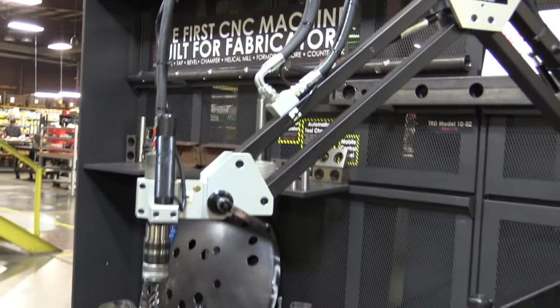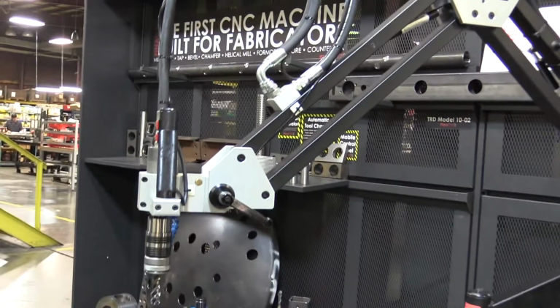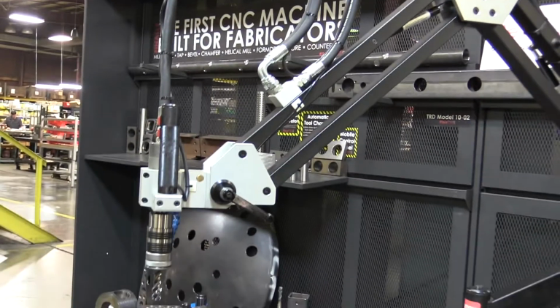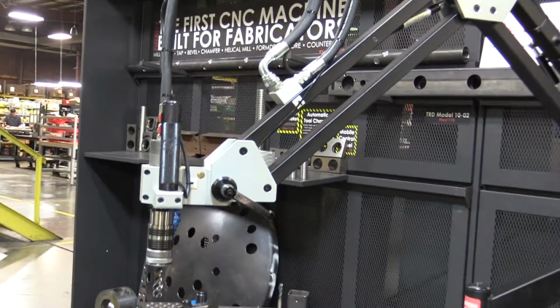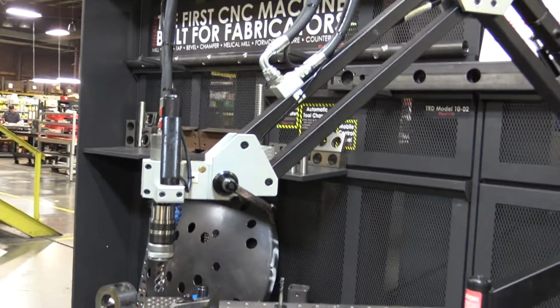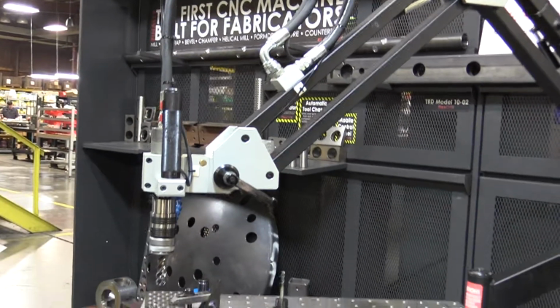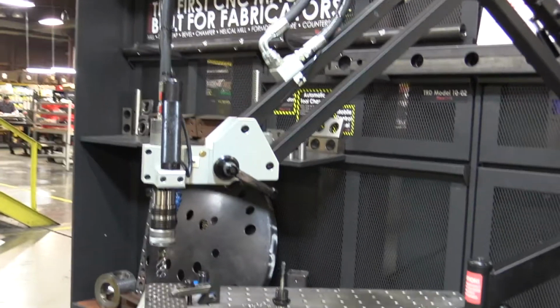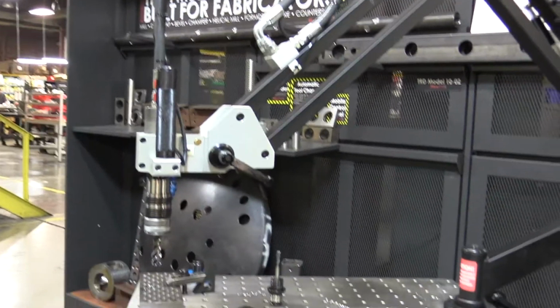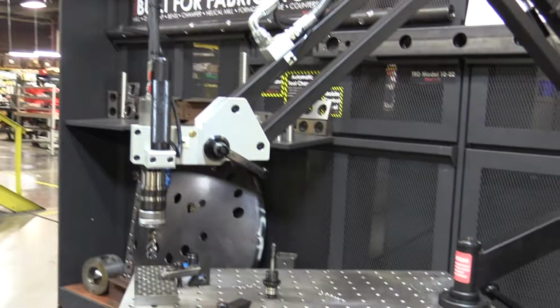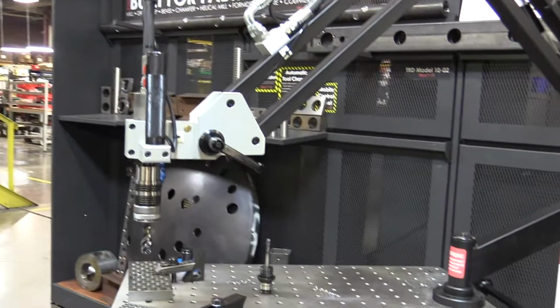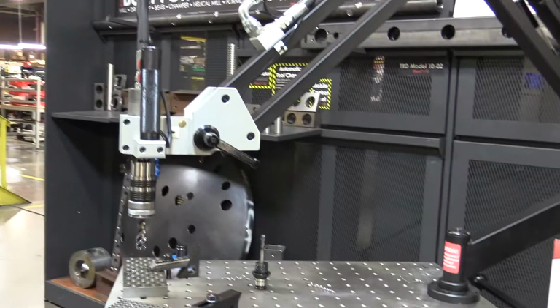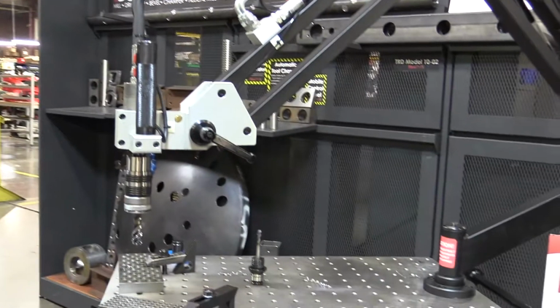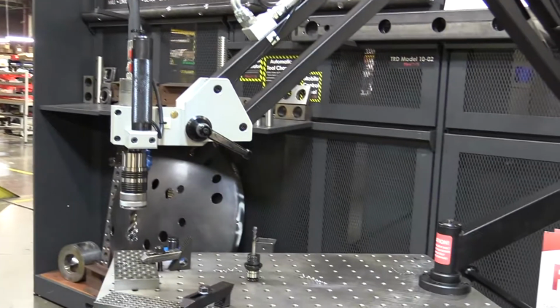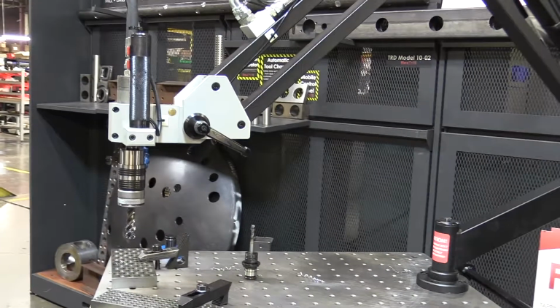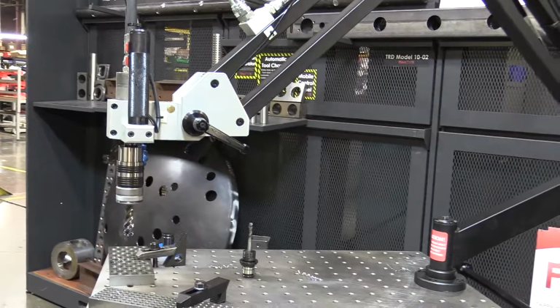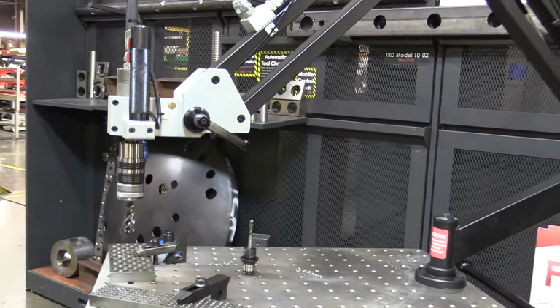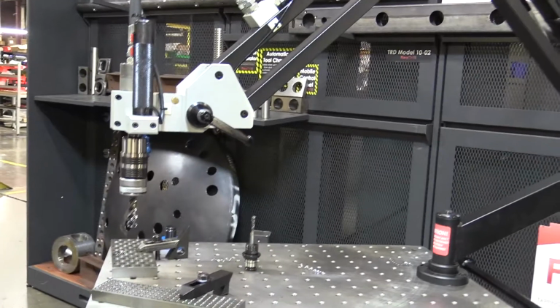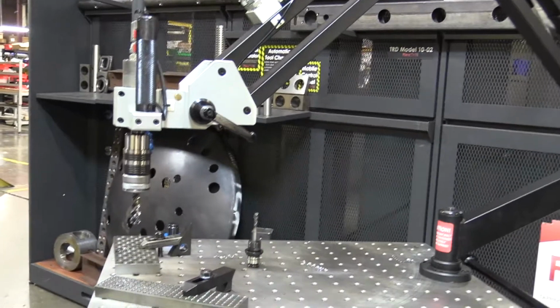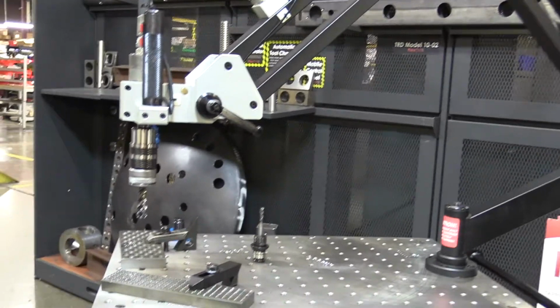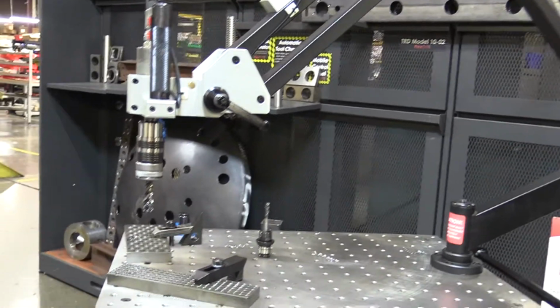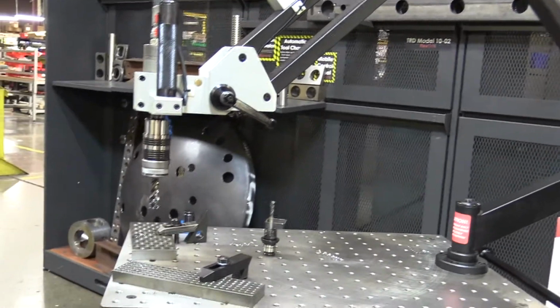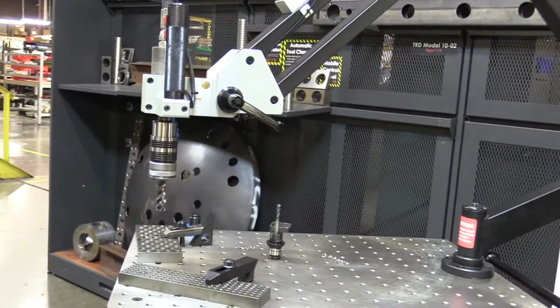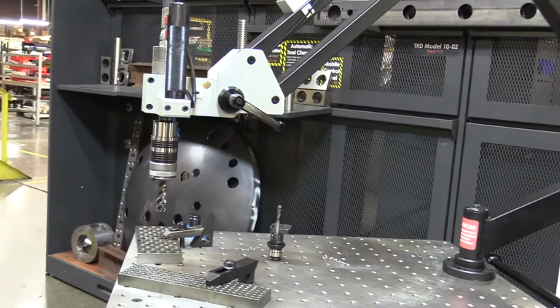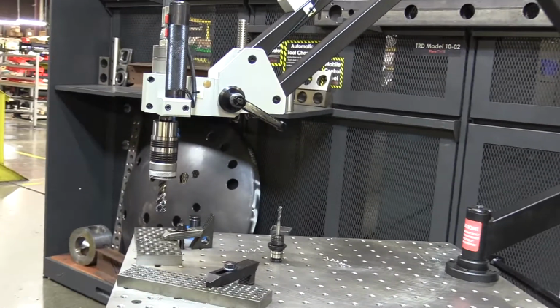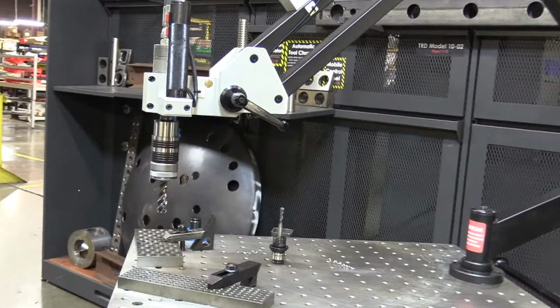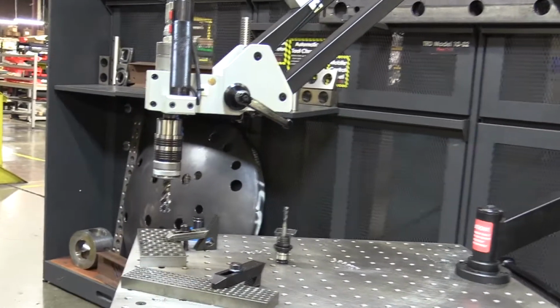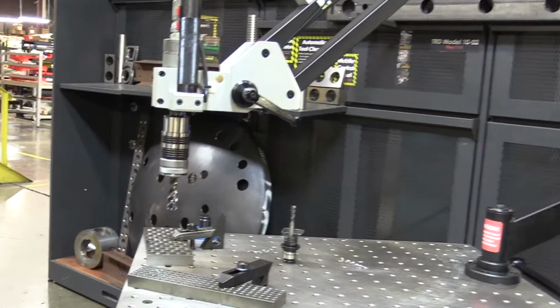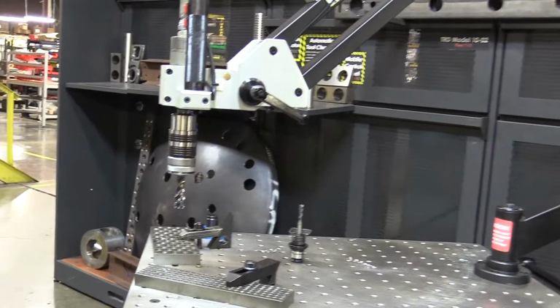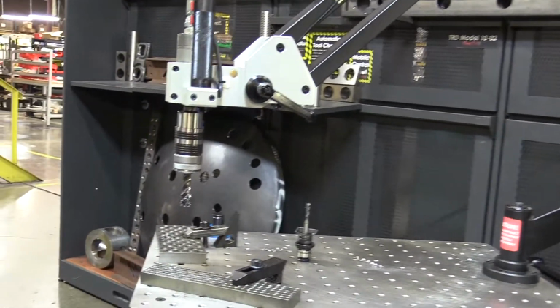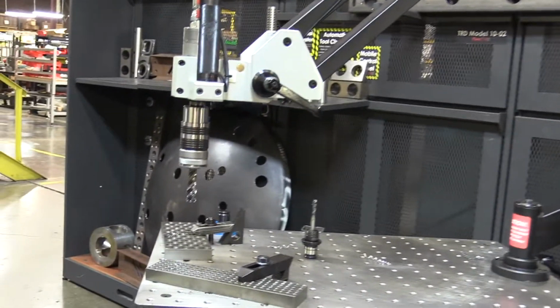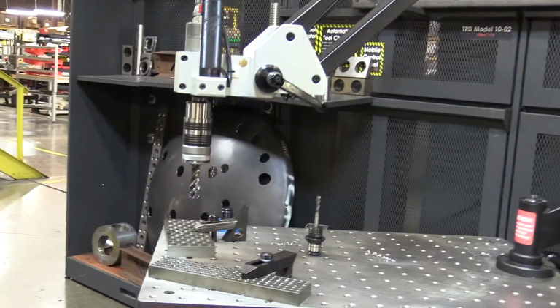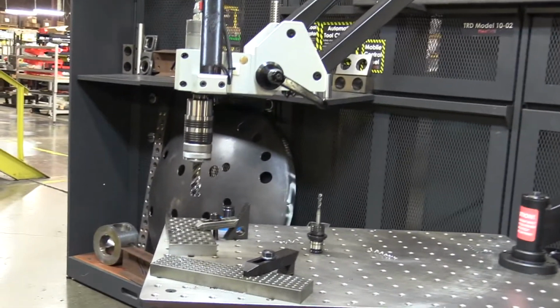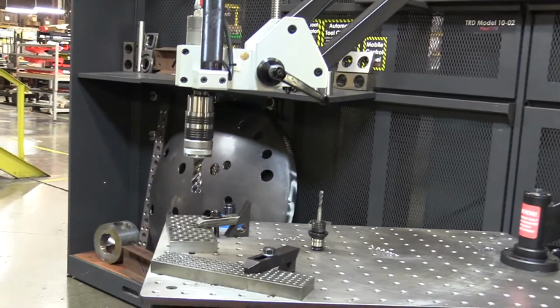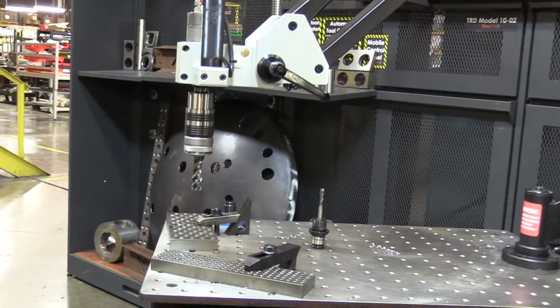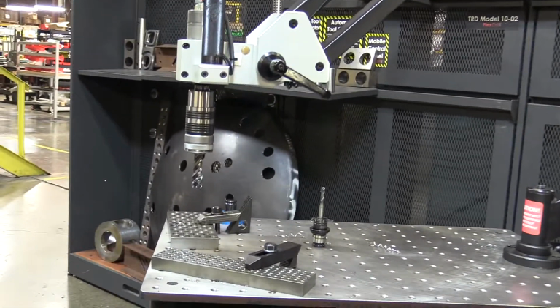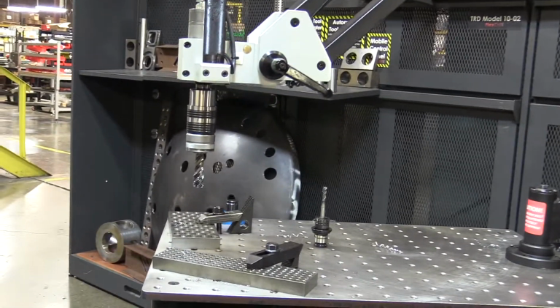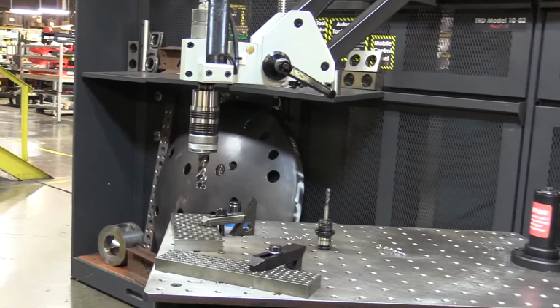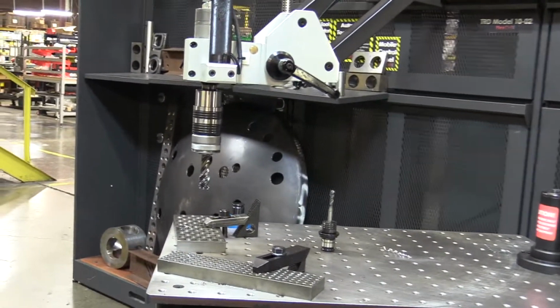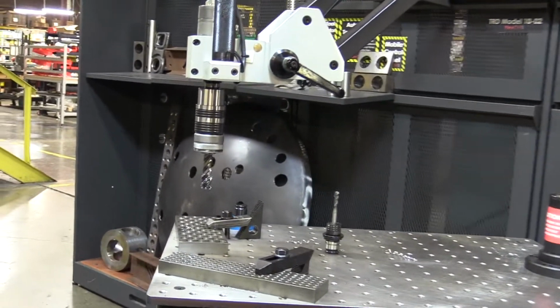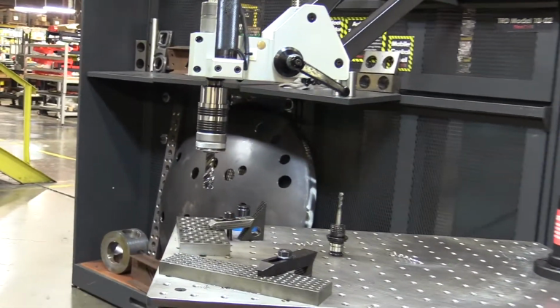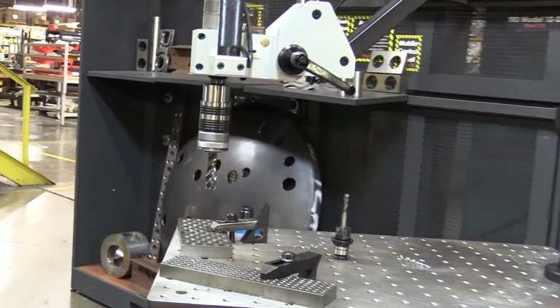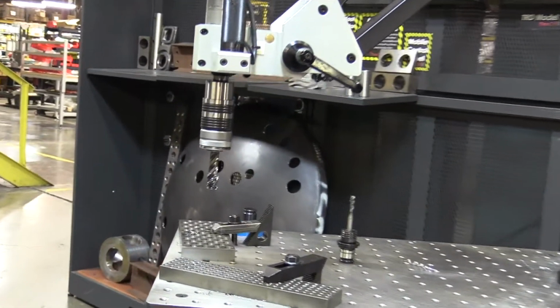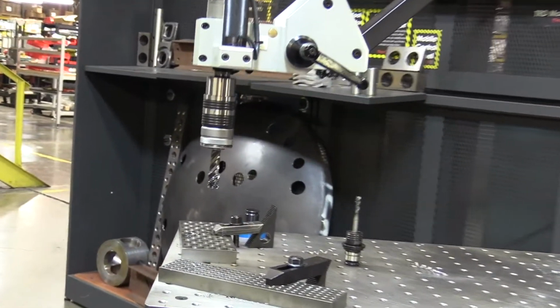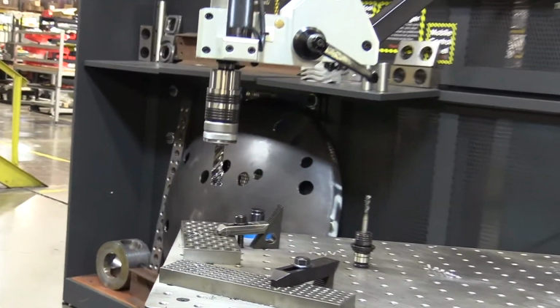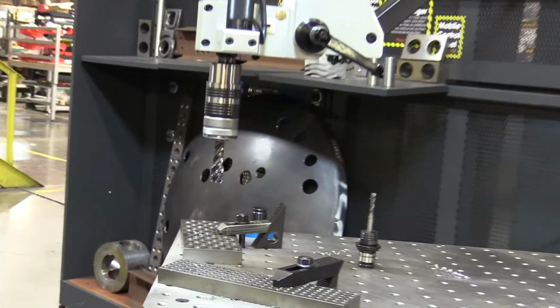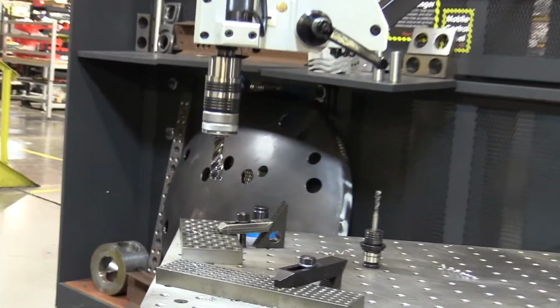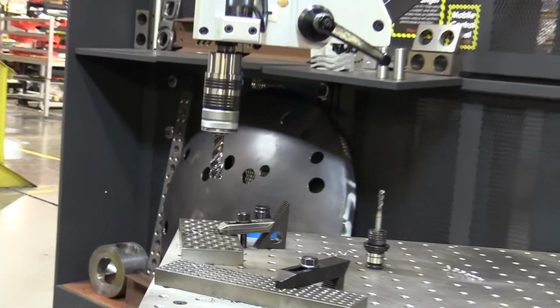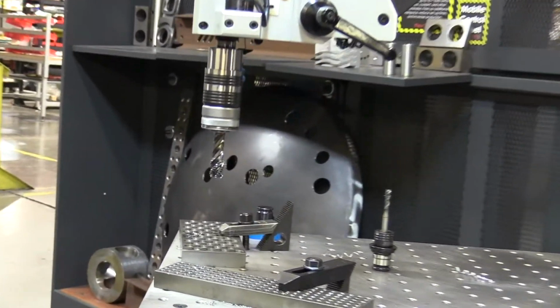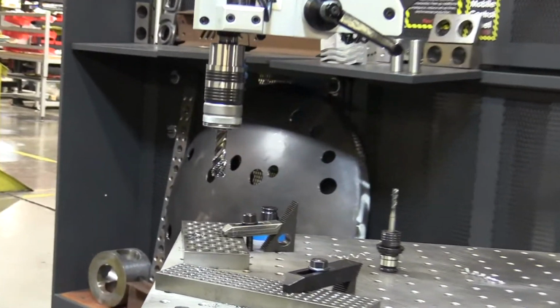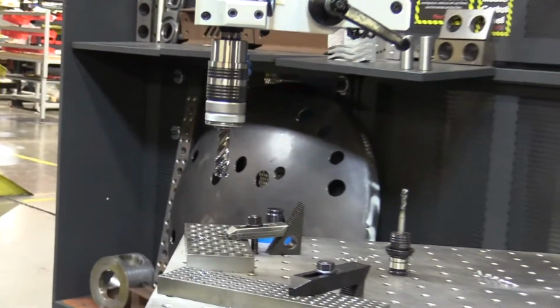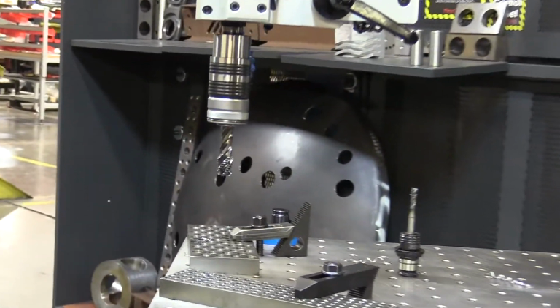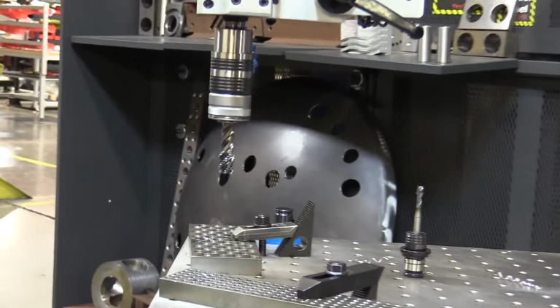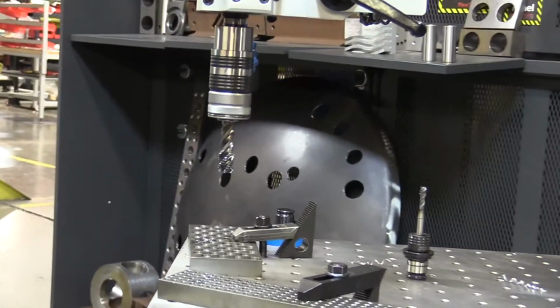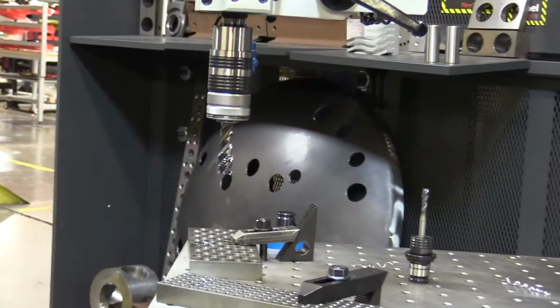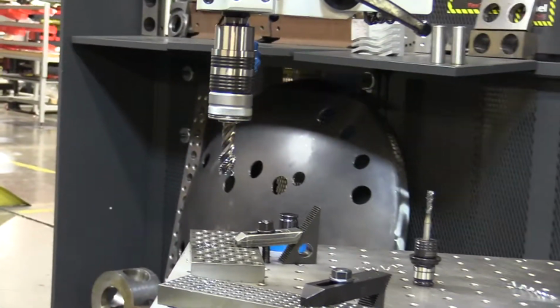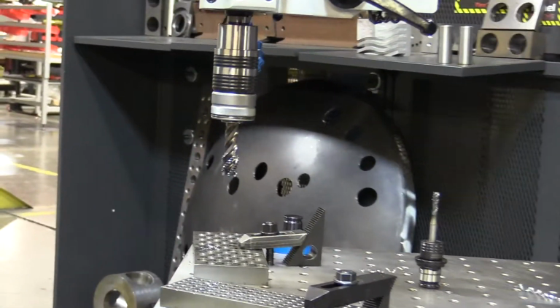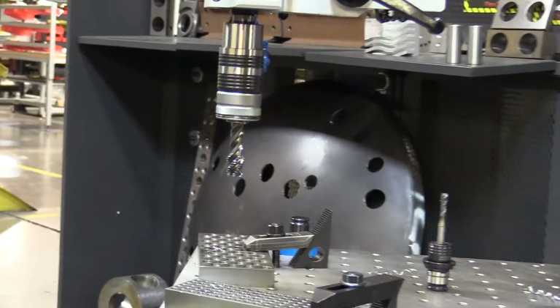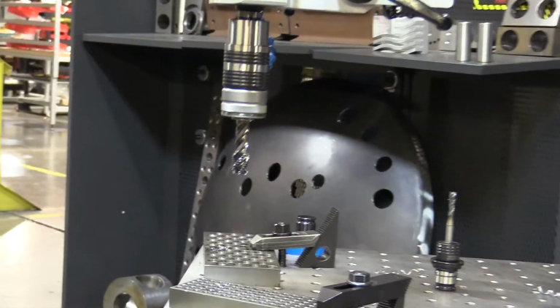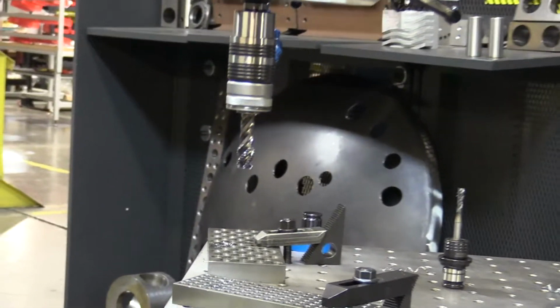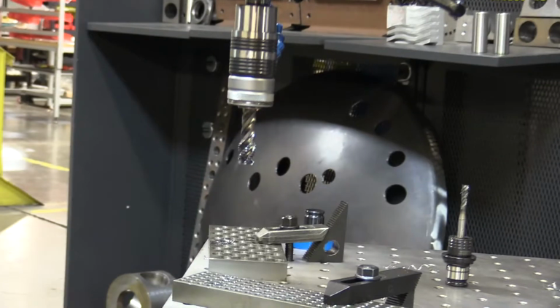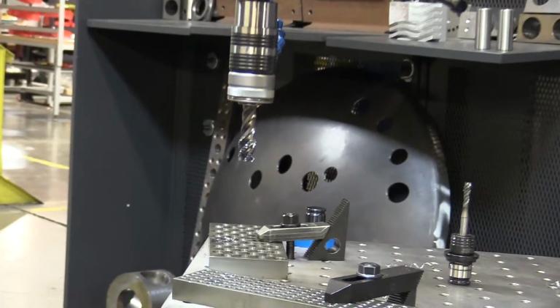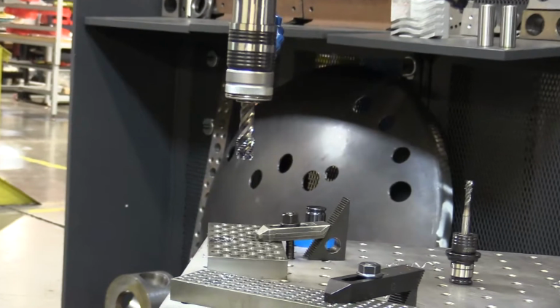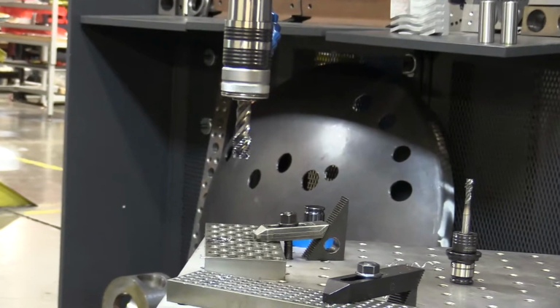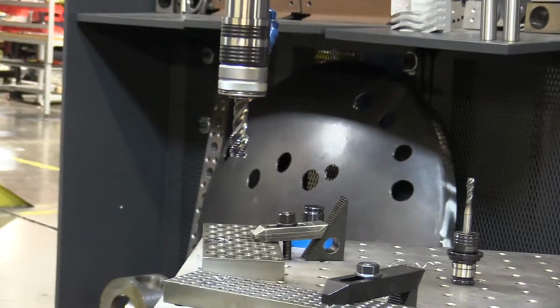Tap up to 7 eighths of an inch in steel and all the way down to a number 6 with no issues. Never break a tap again.